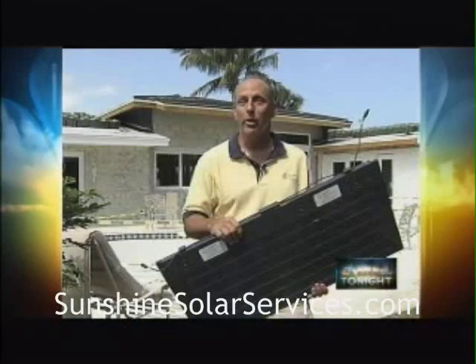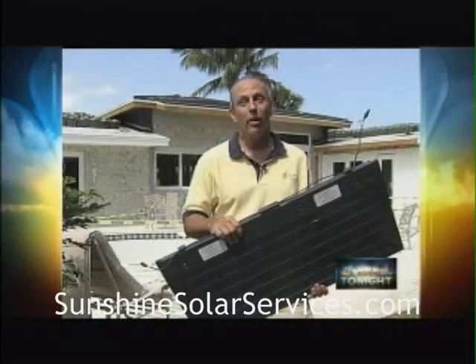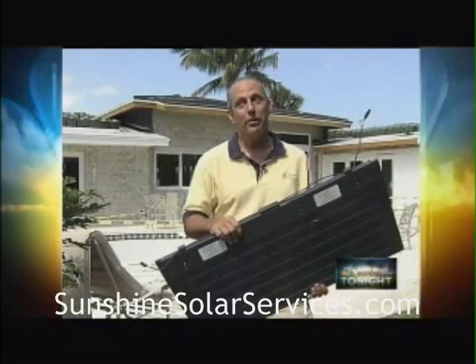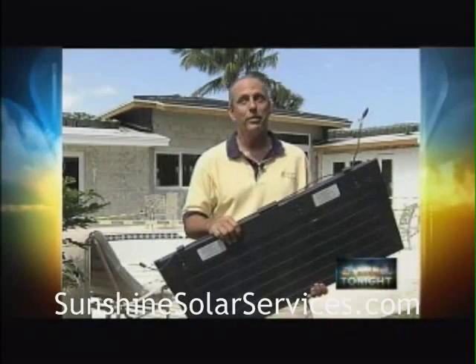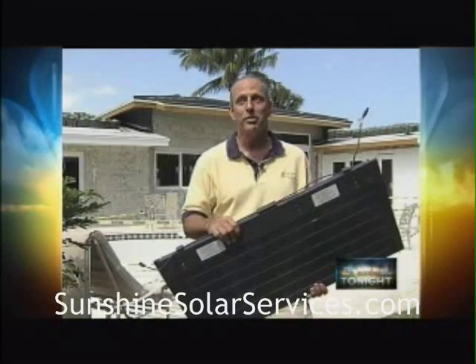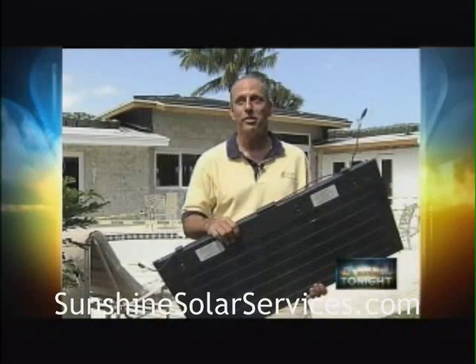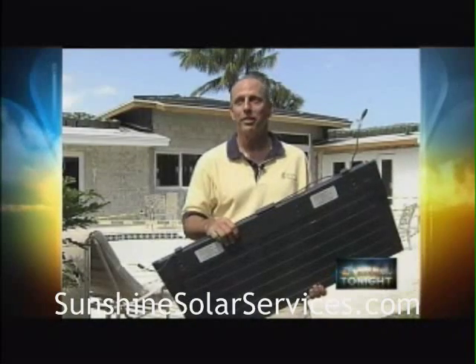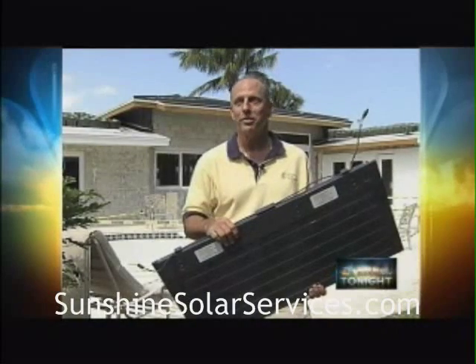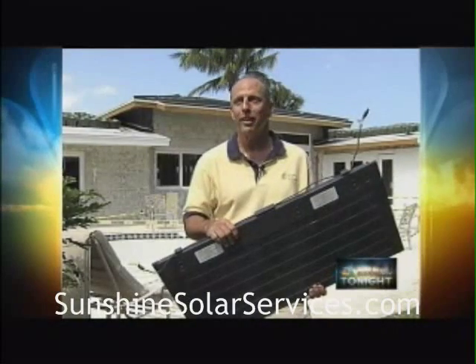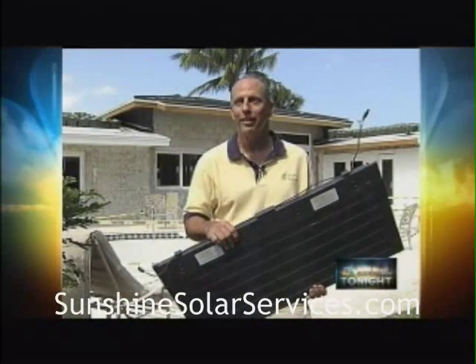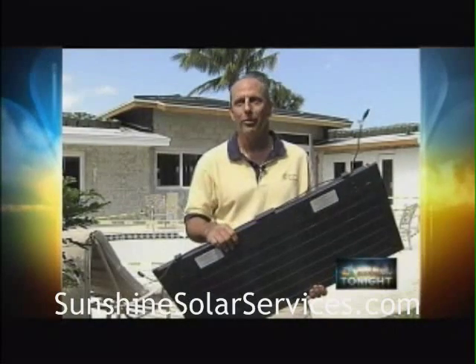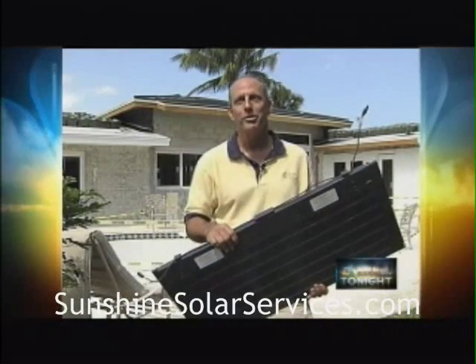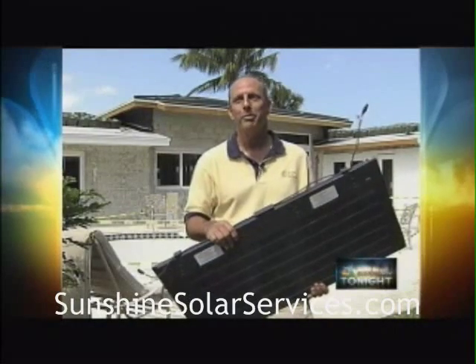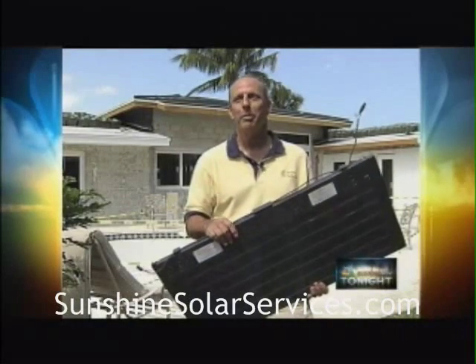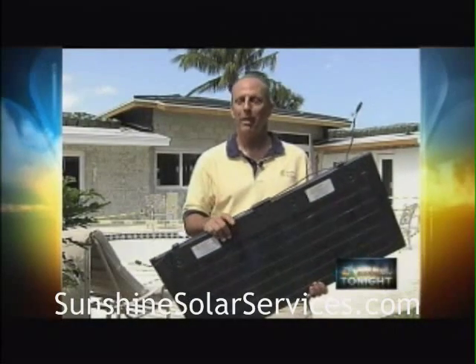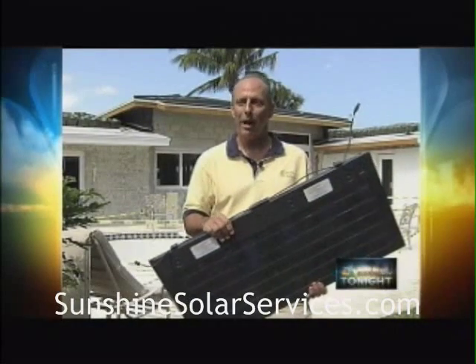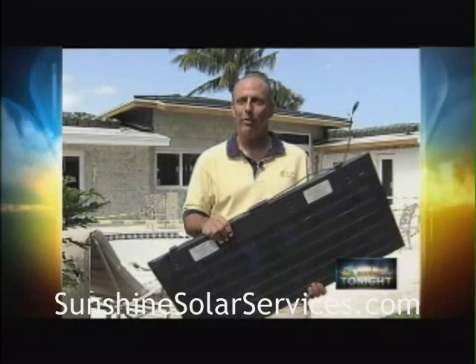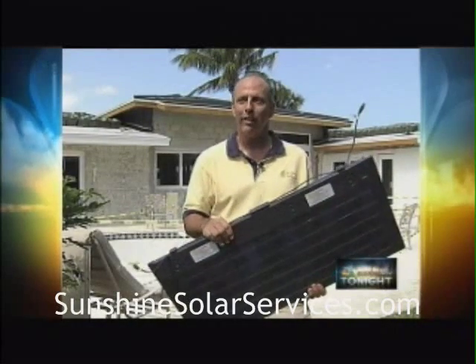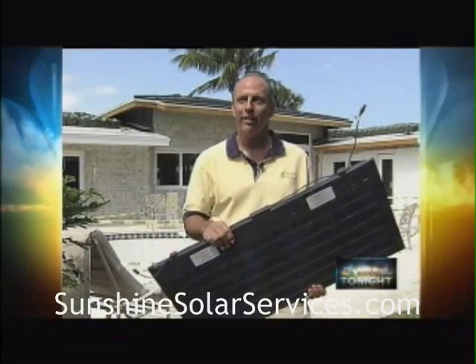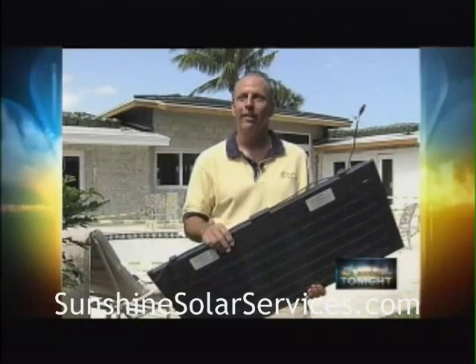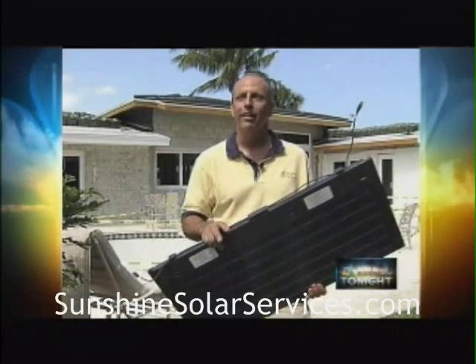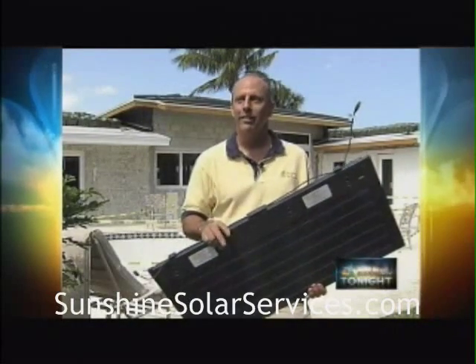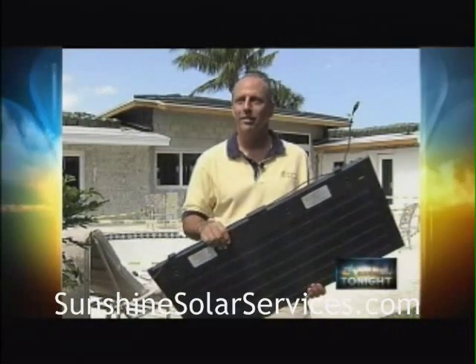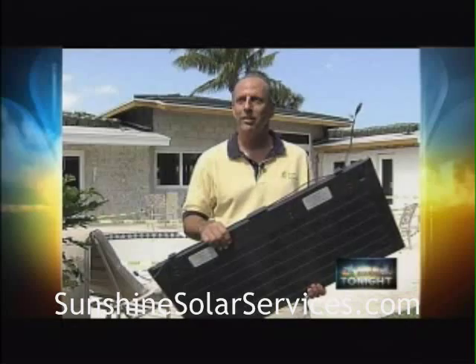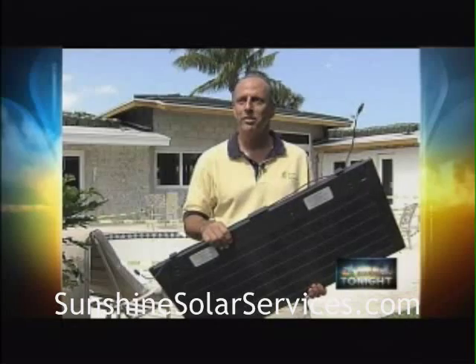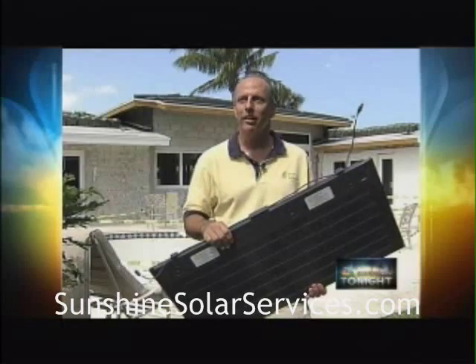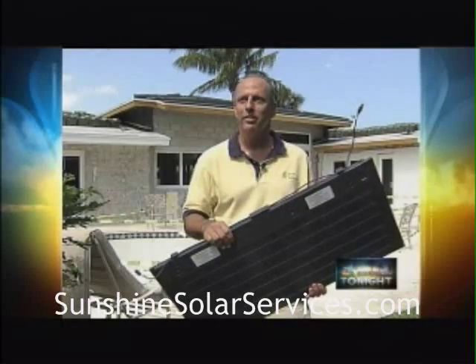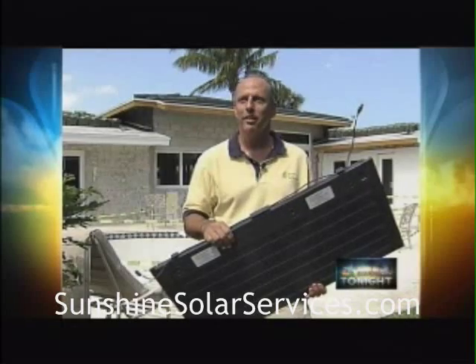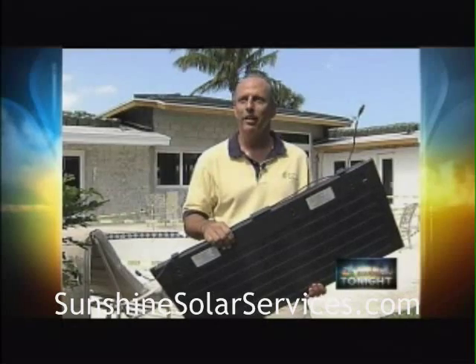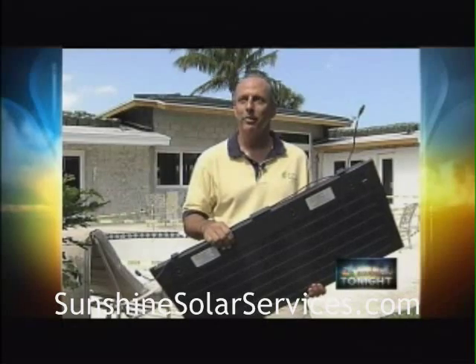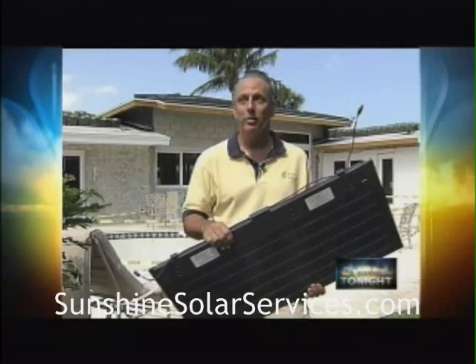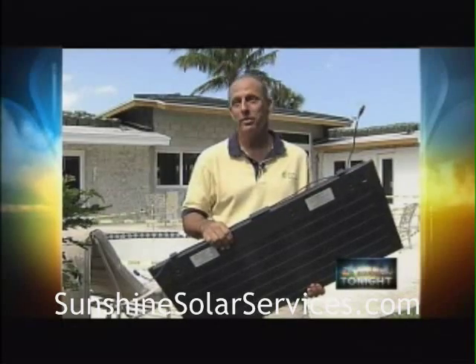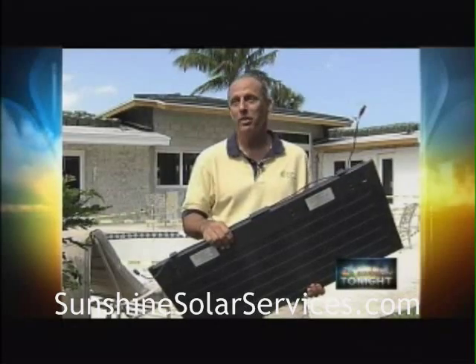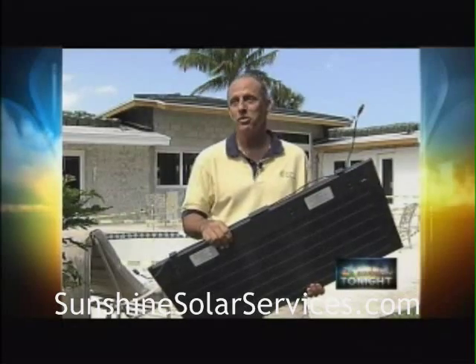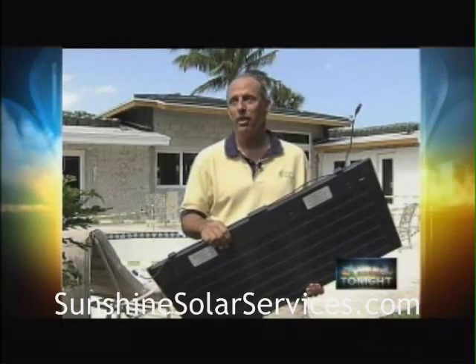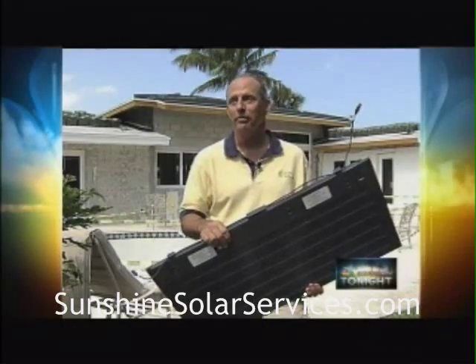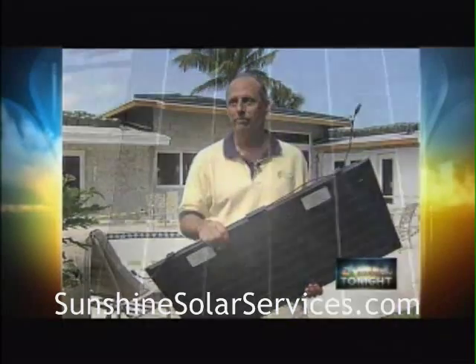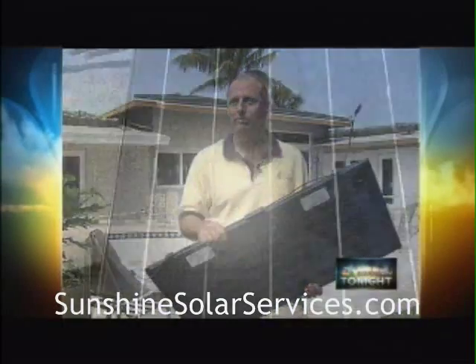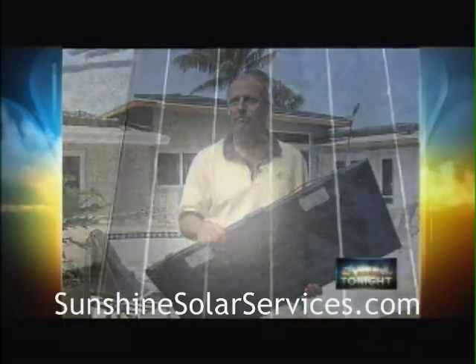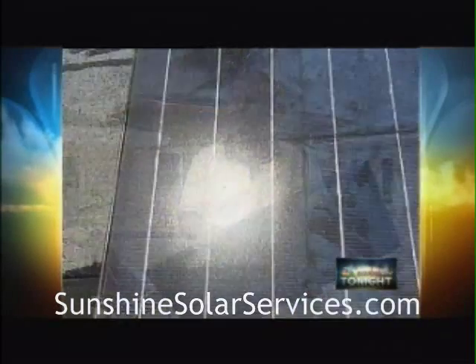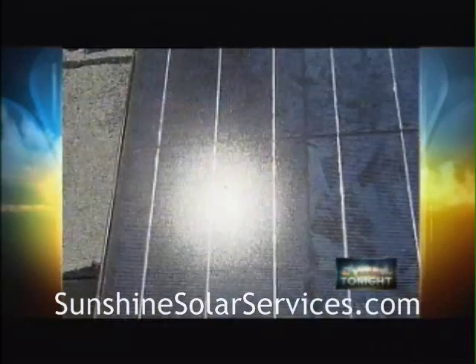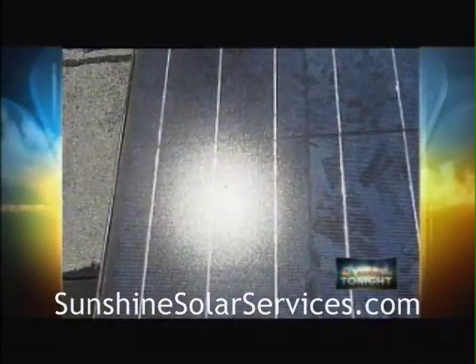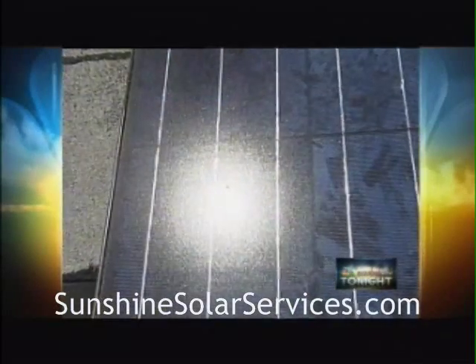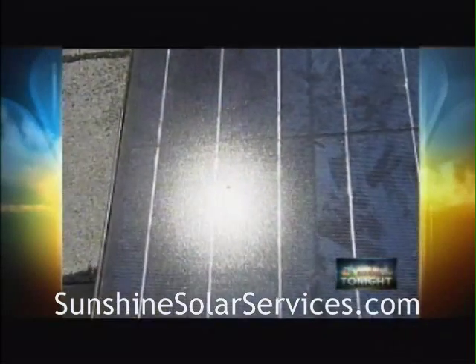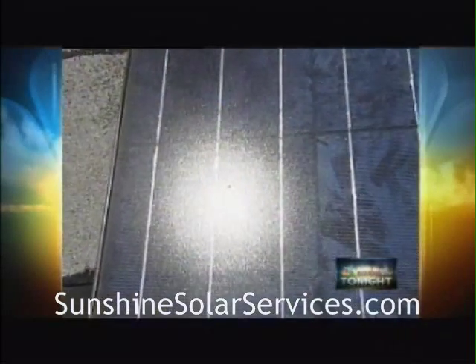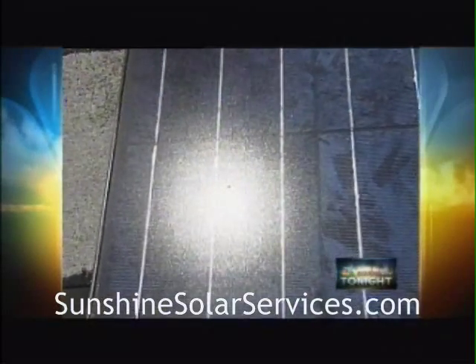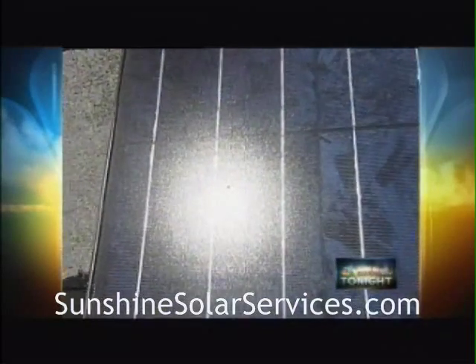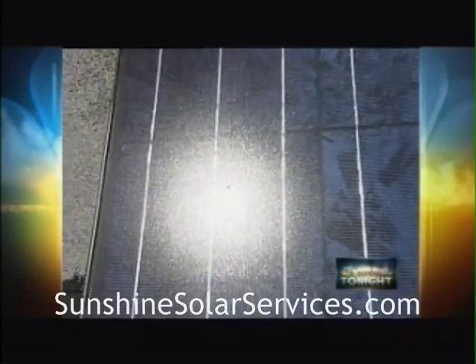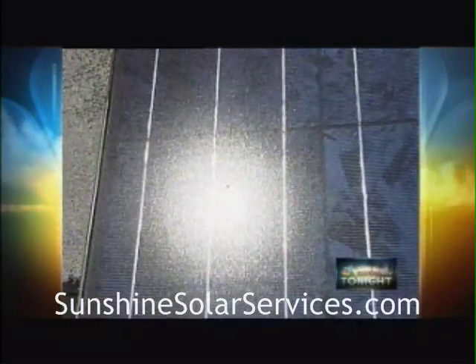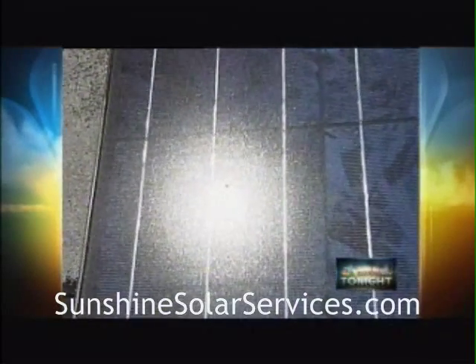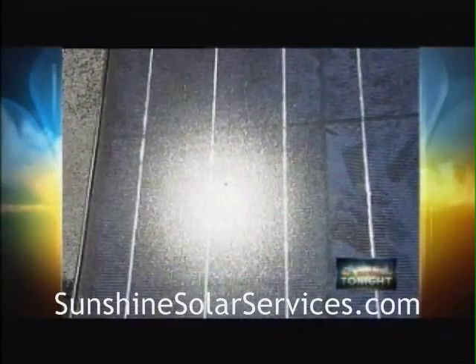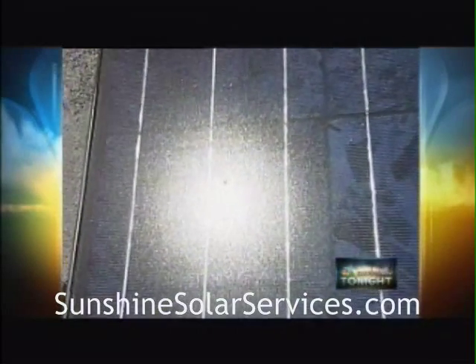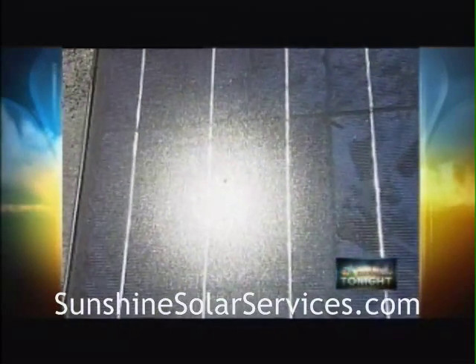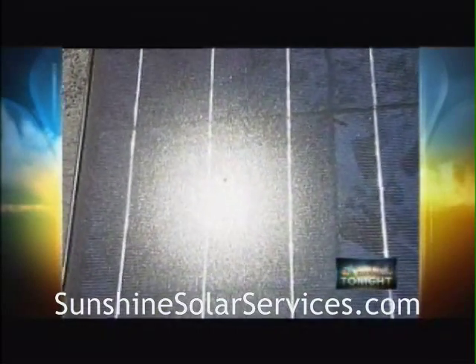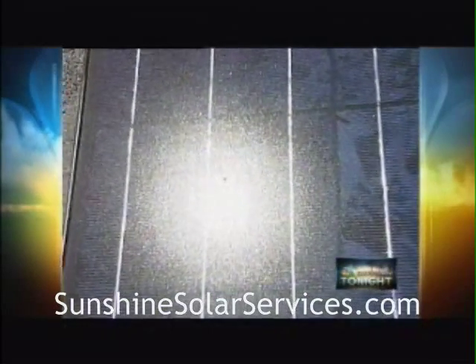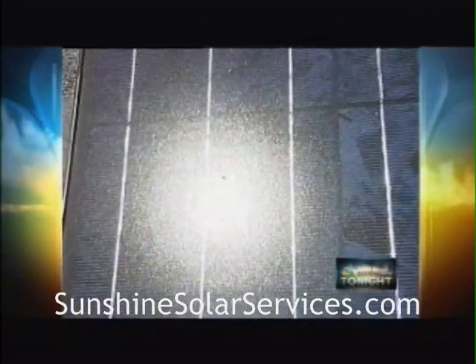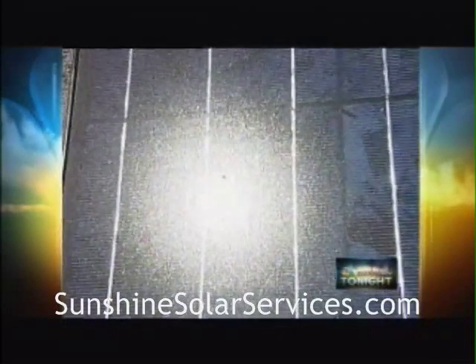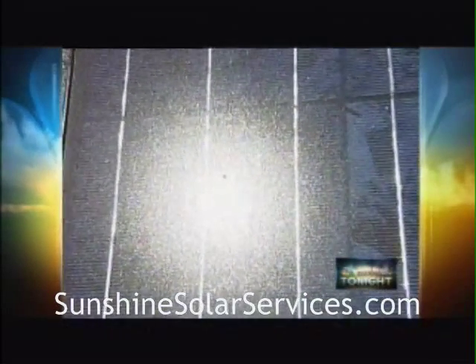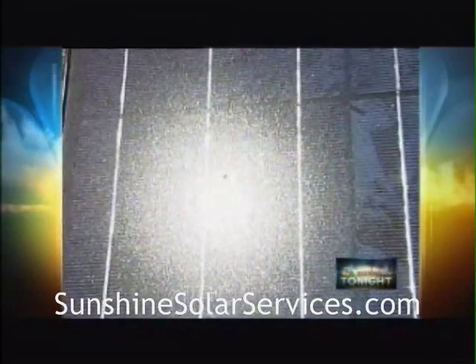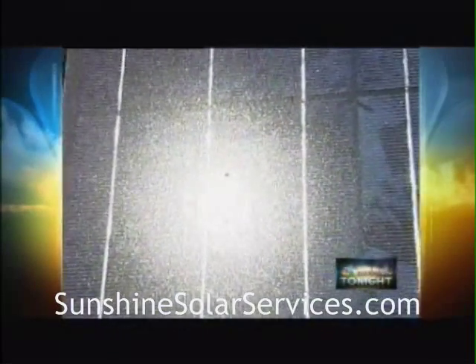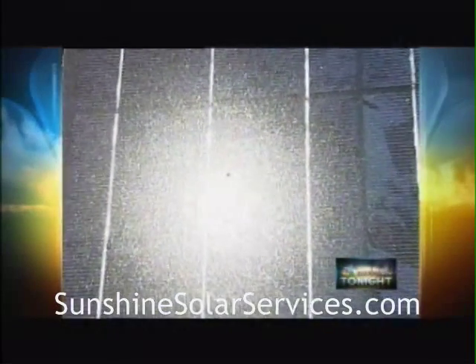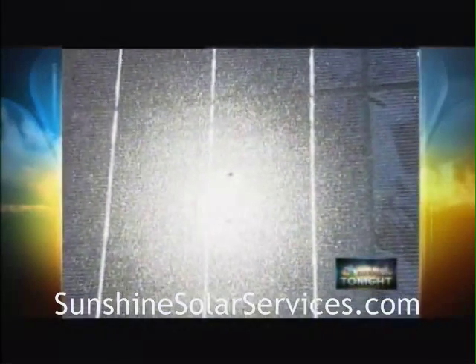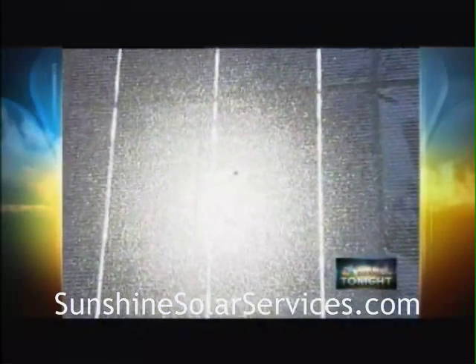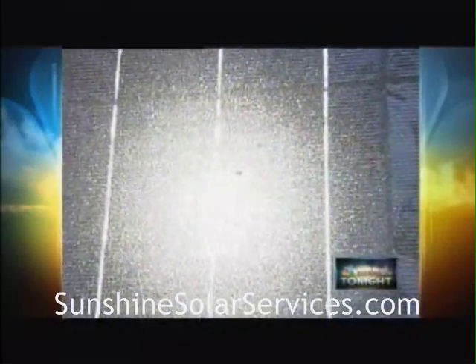We are the sunshine state — we should be powering the sunshine state with sunshine. In Boca Raton, Jeff Burnside, South Florida, tonight.